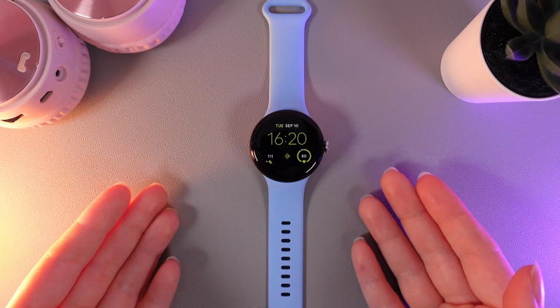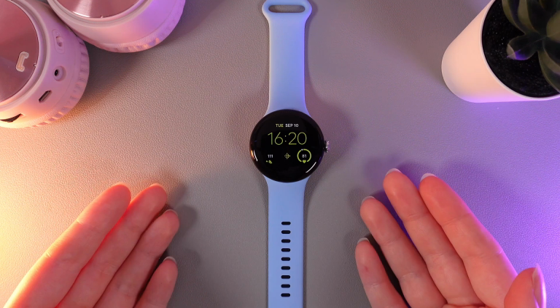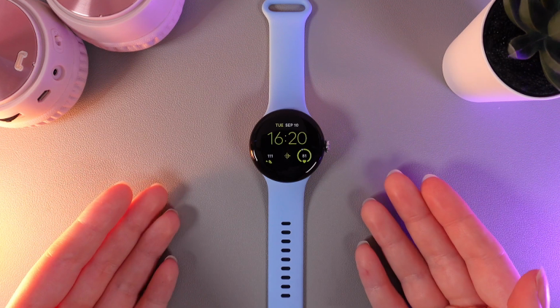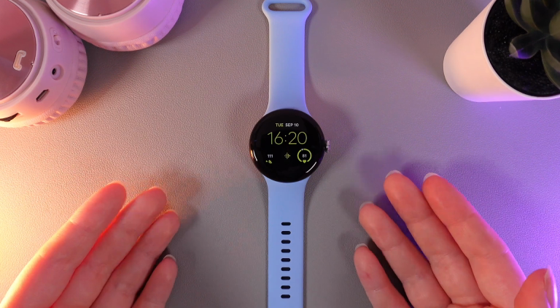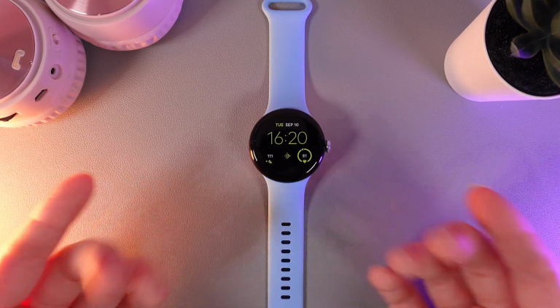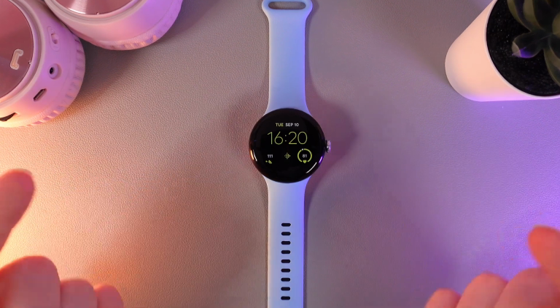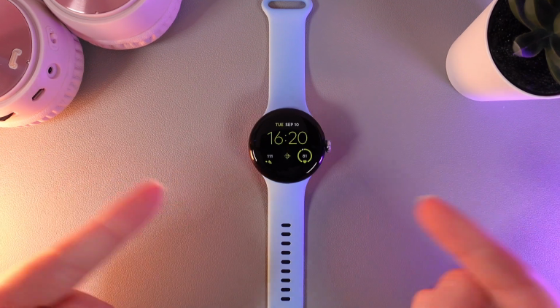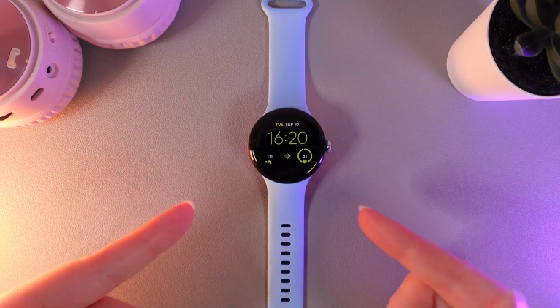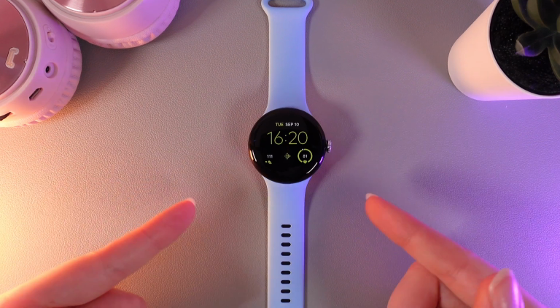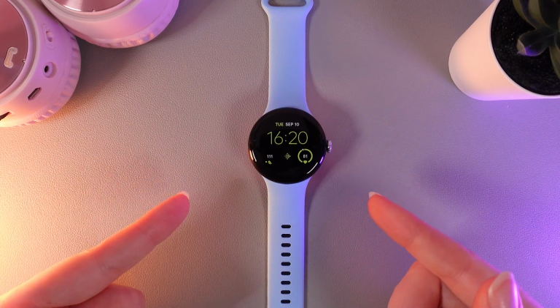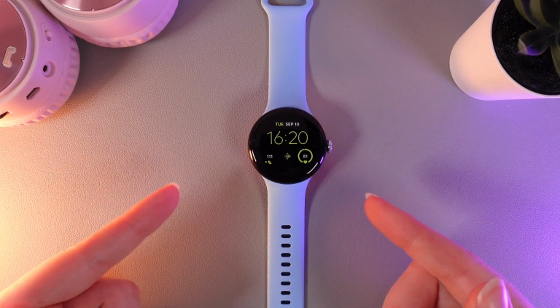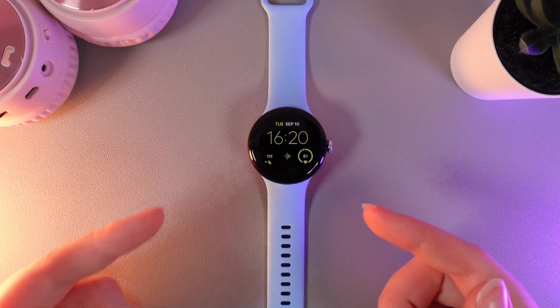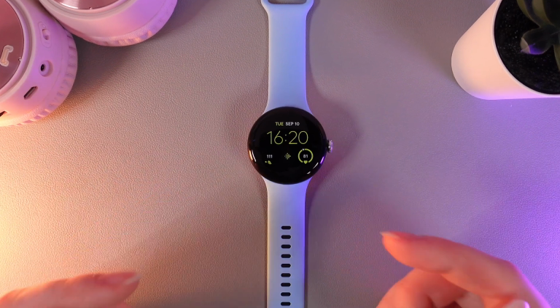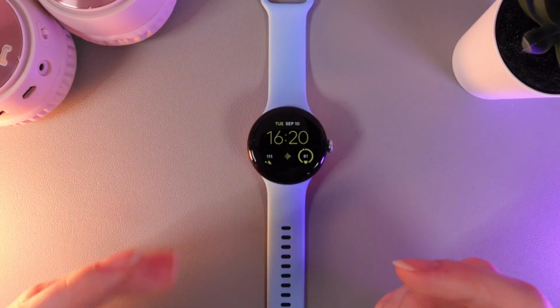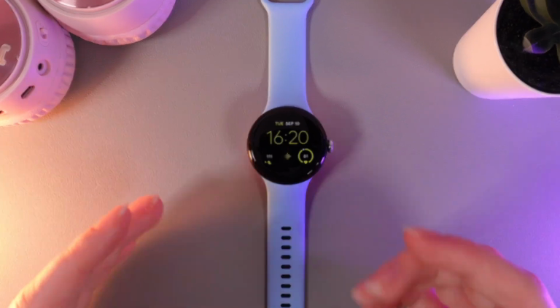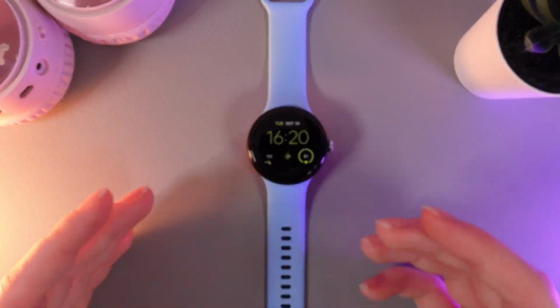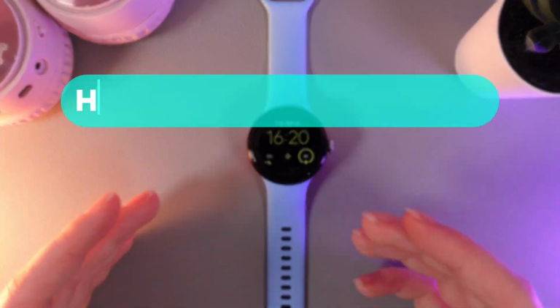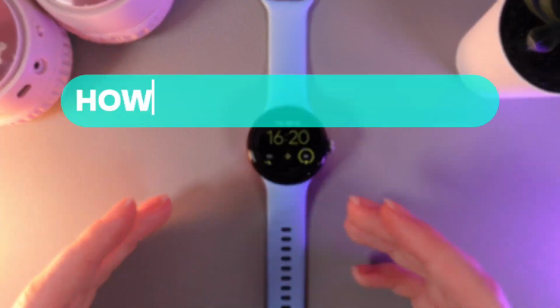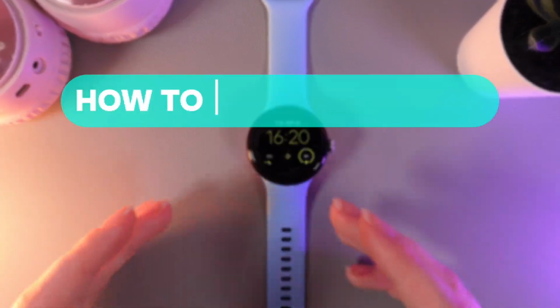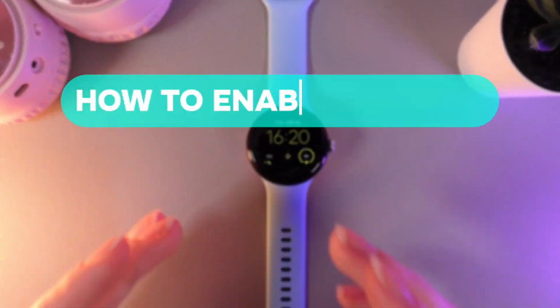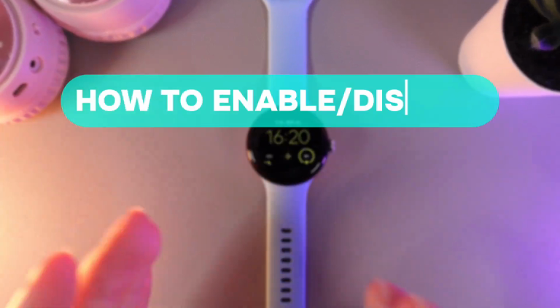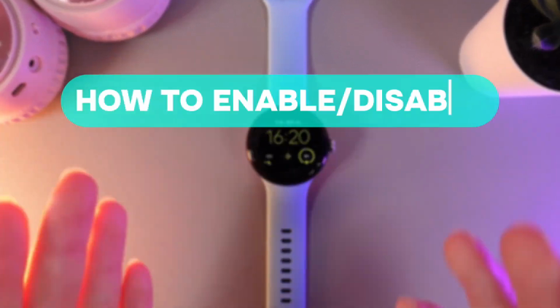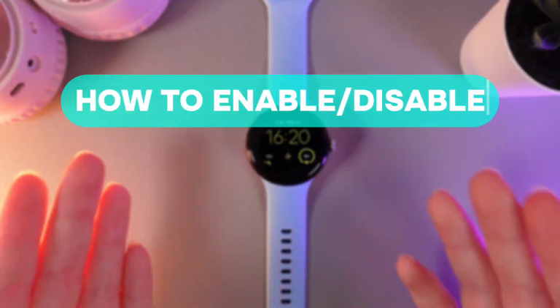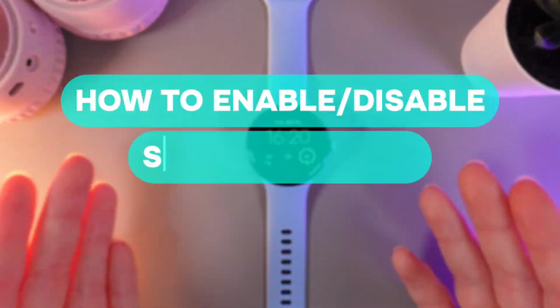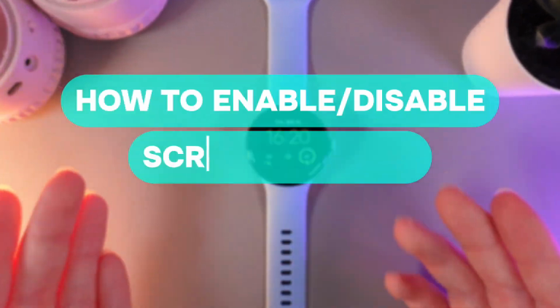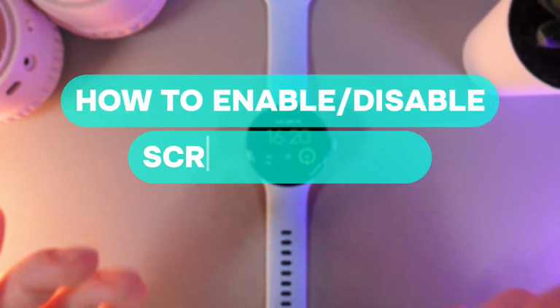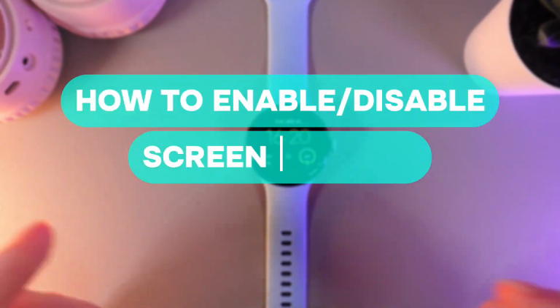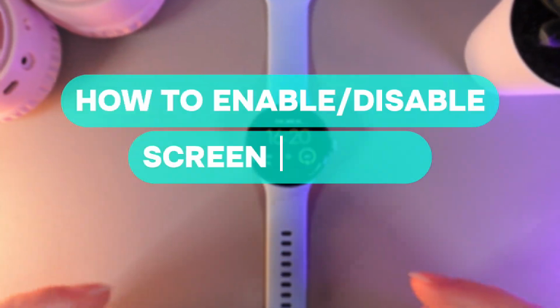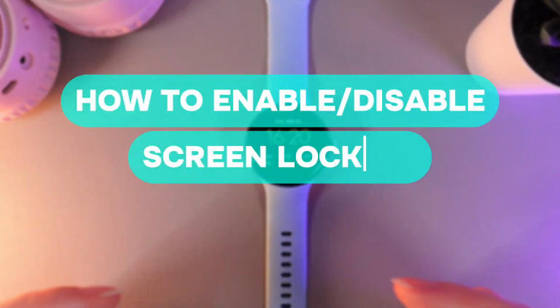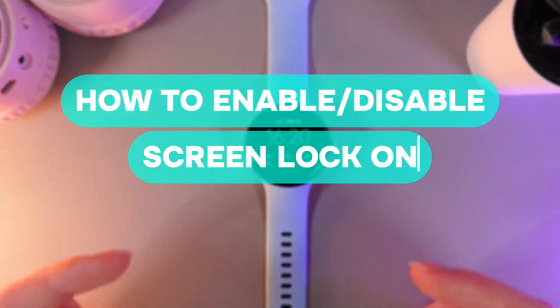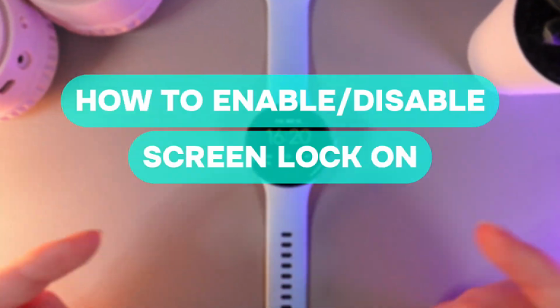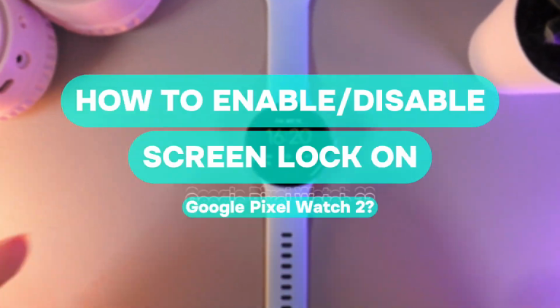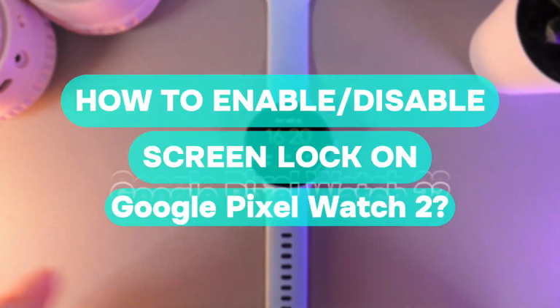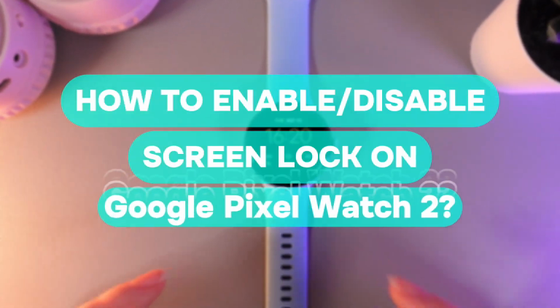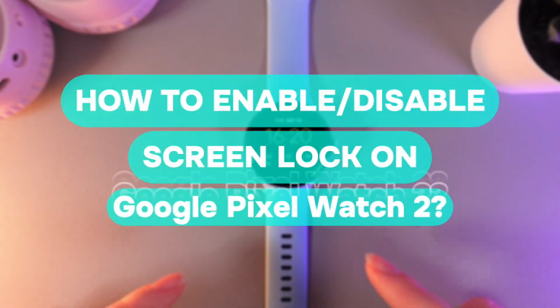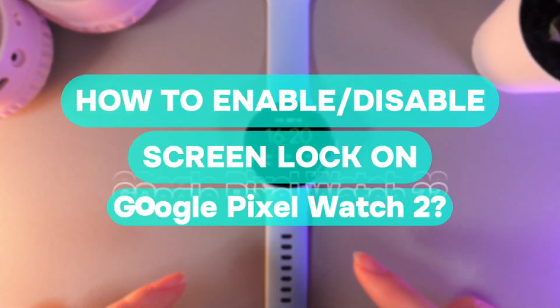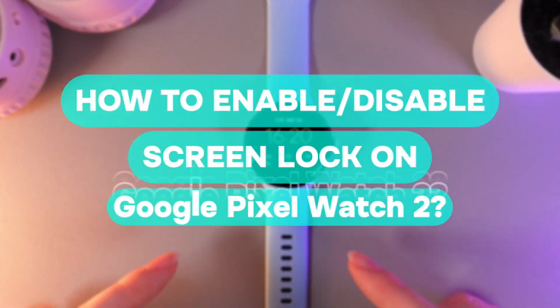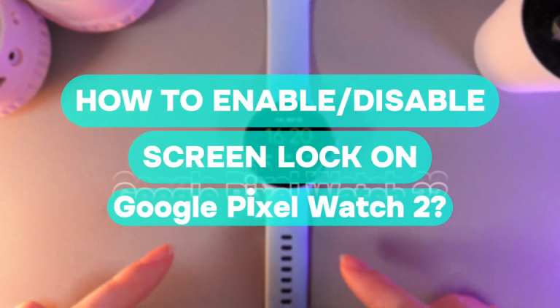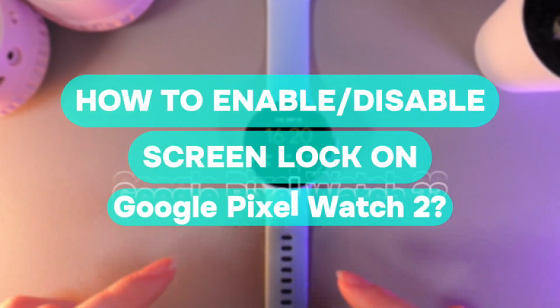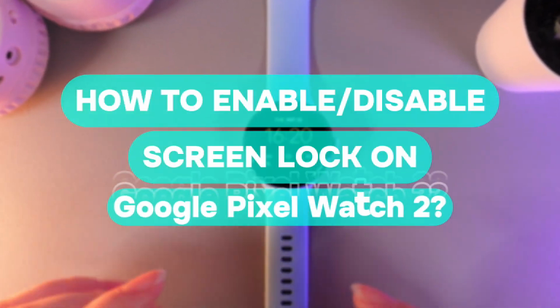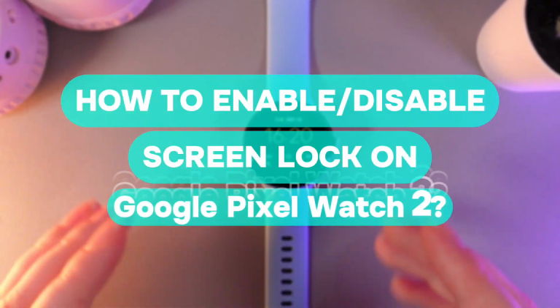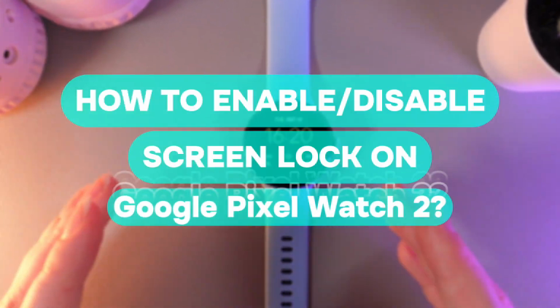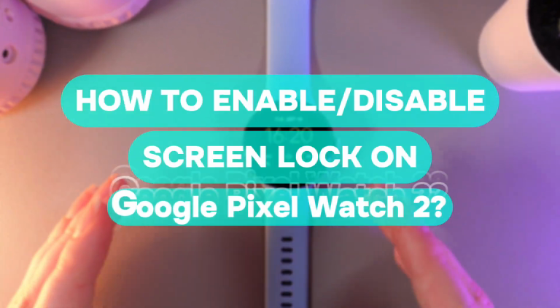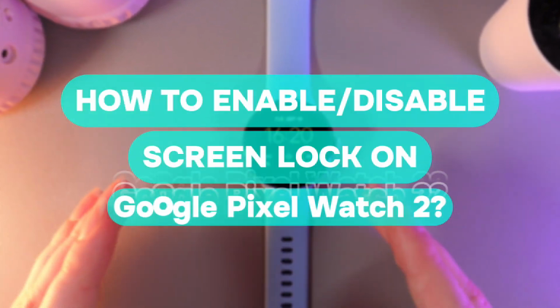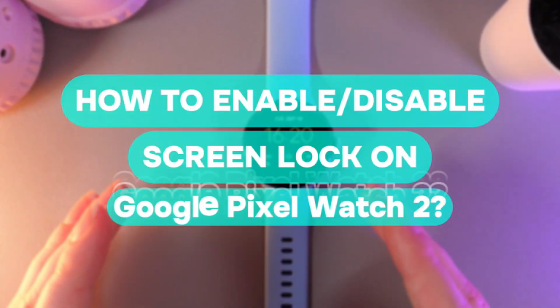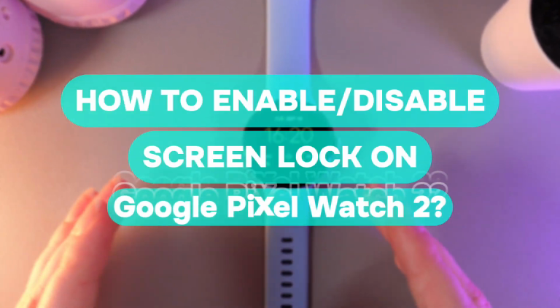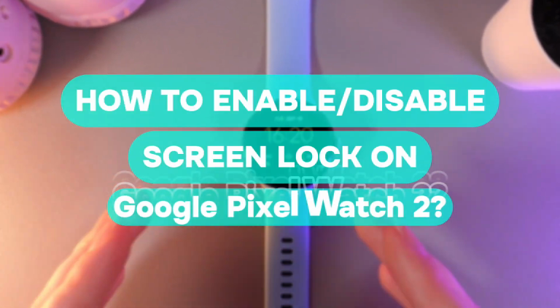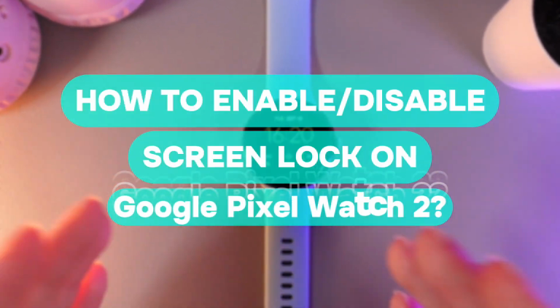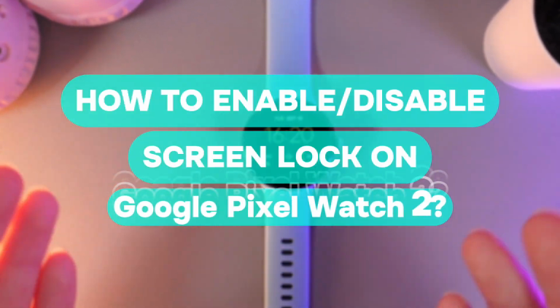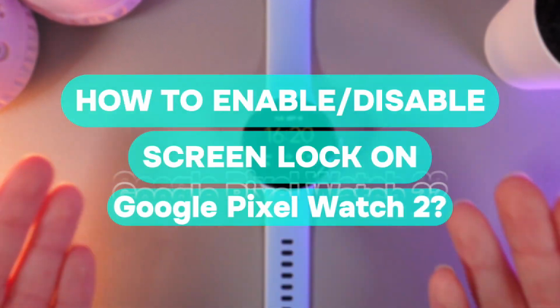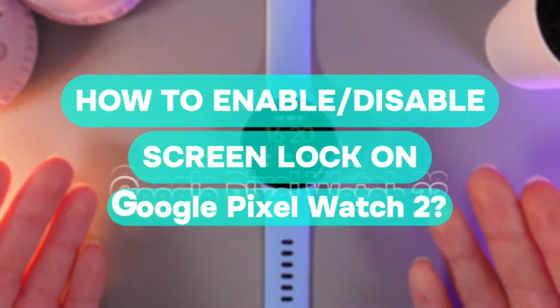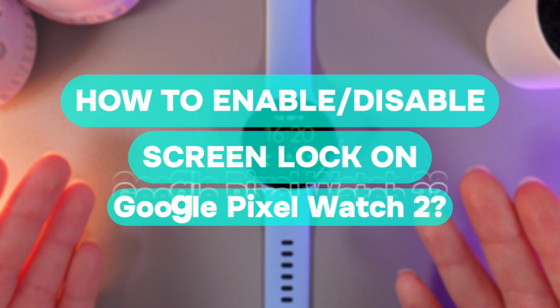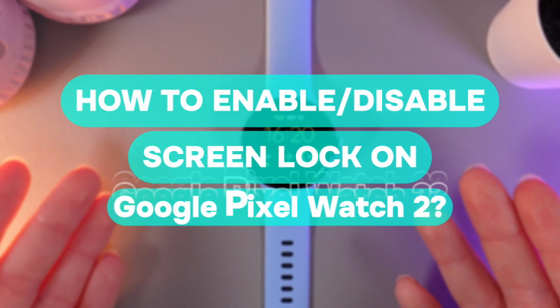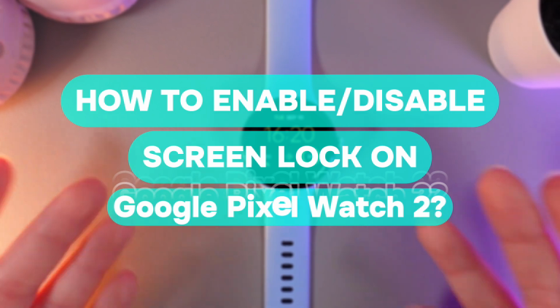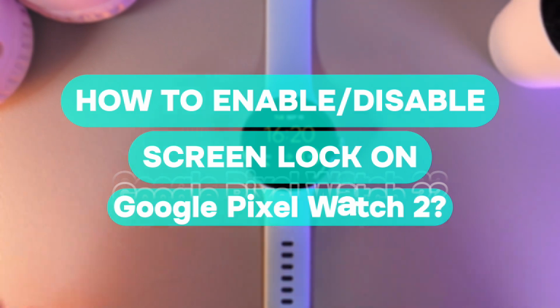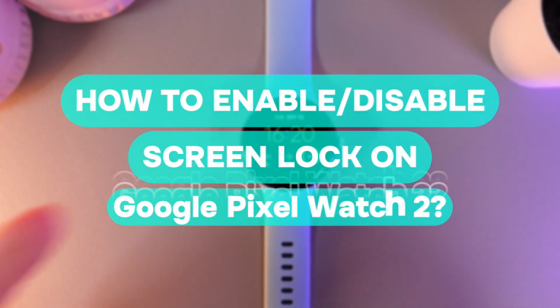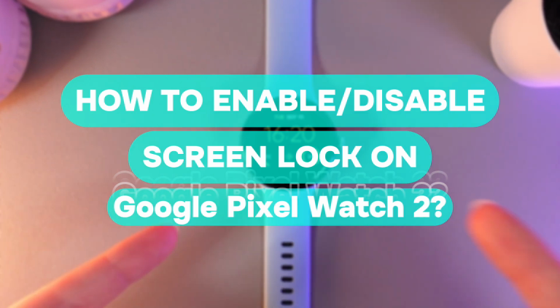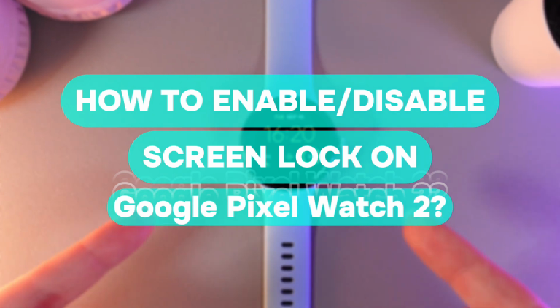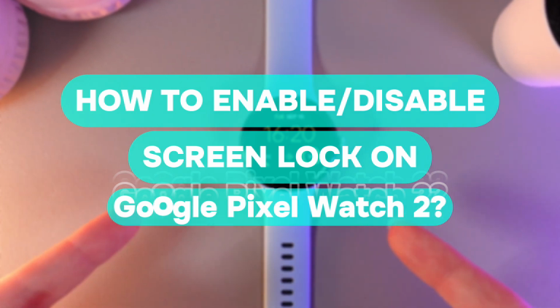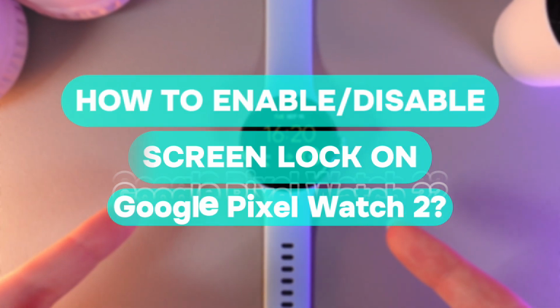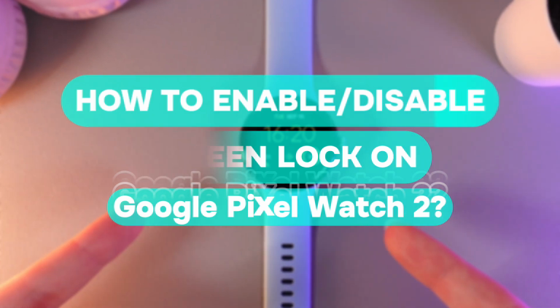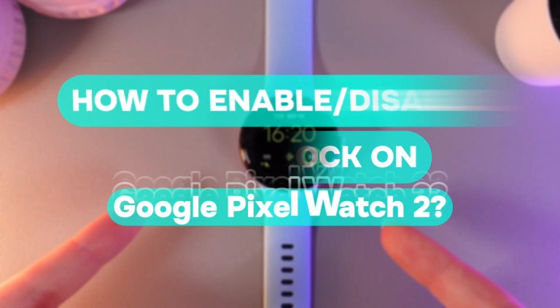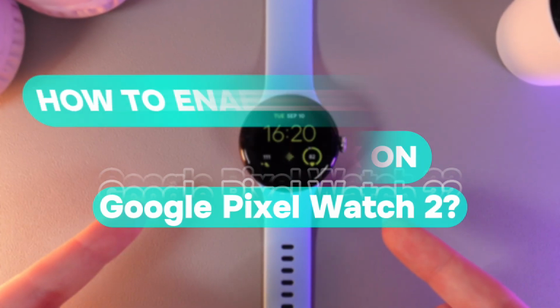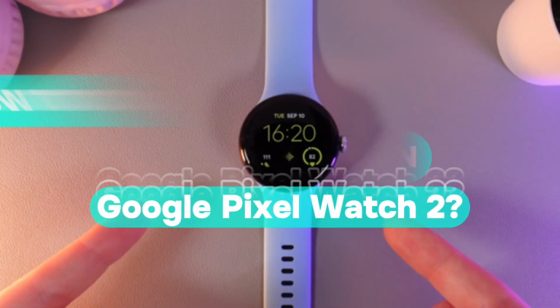Hi there! In today's video, I'll show you how to enable or disable screen lock on your Google Pixel Watch 2. Let's get started!